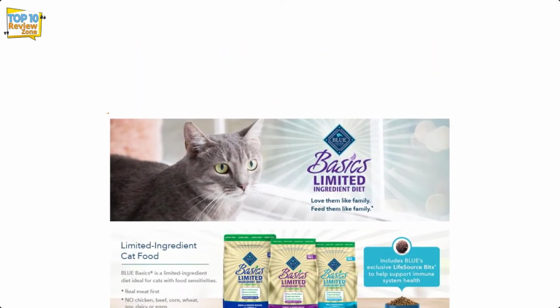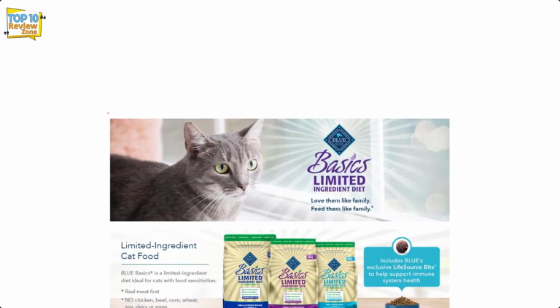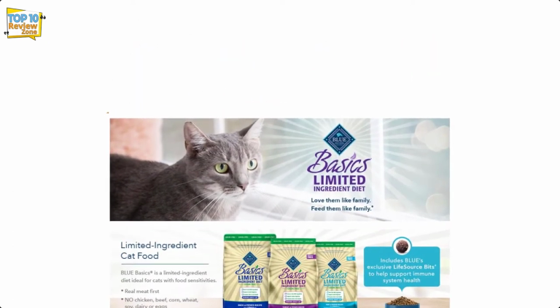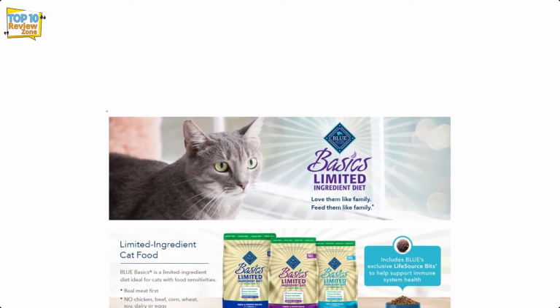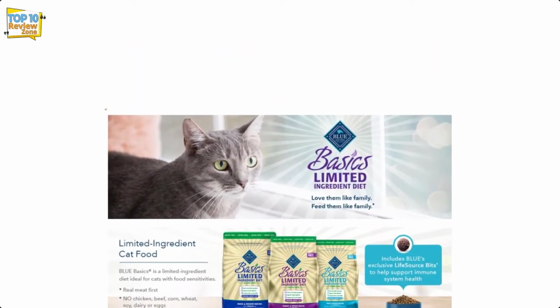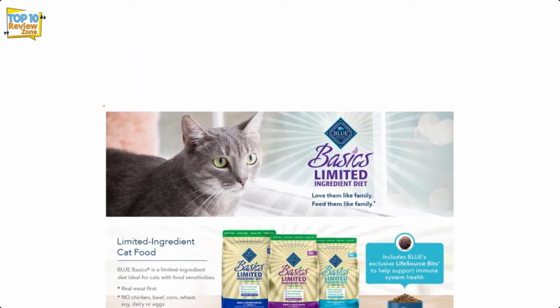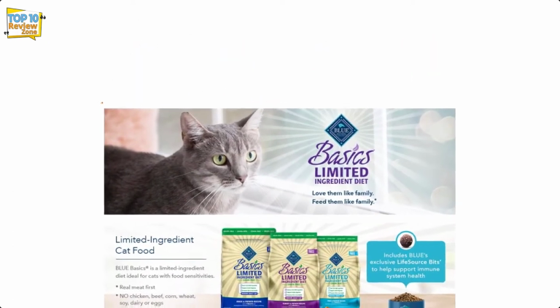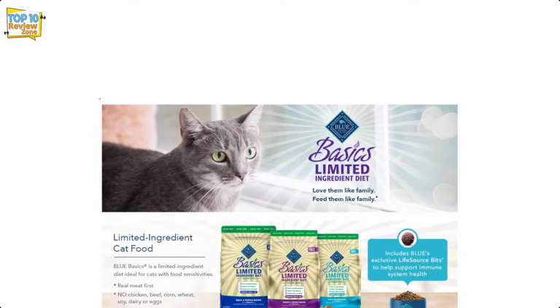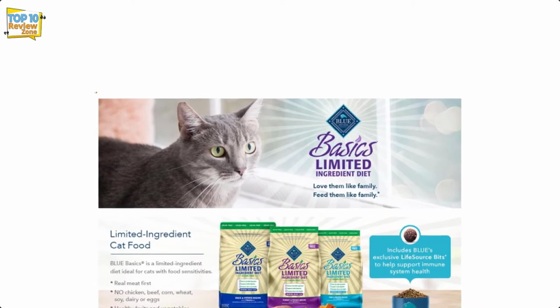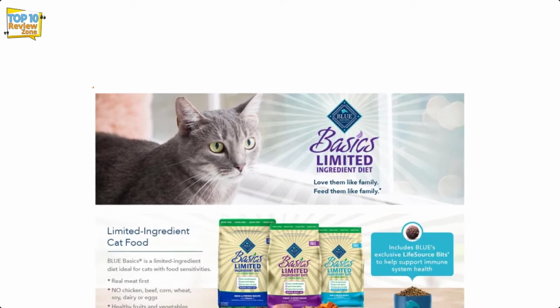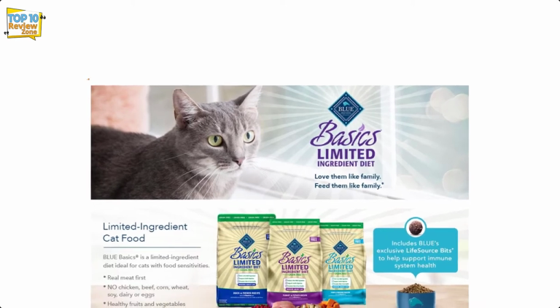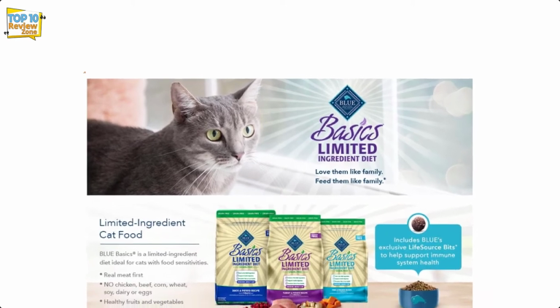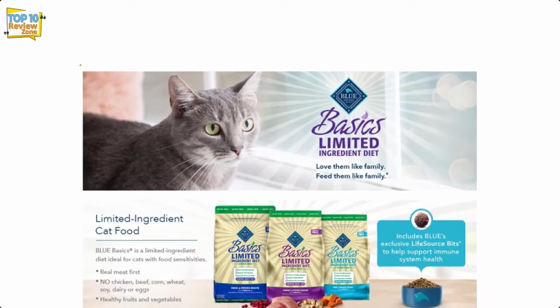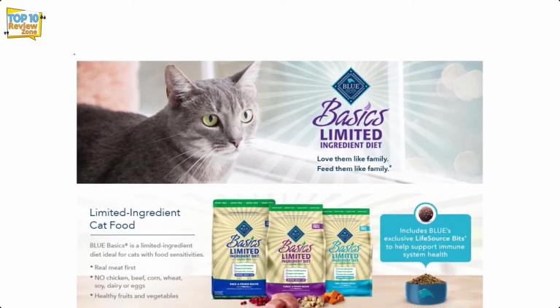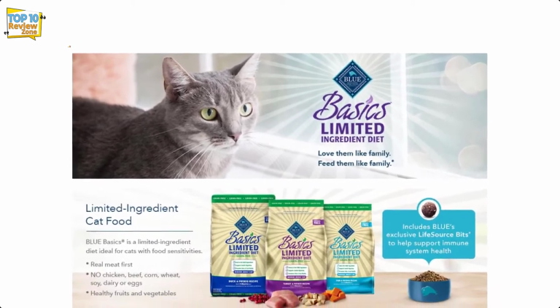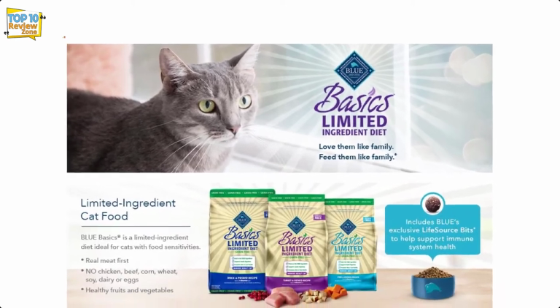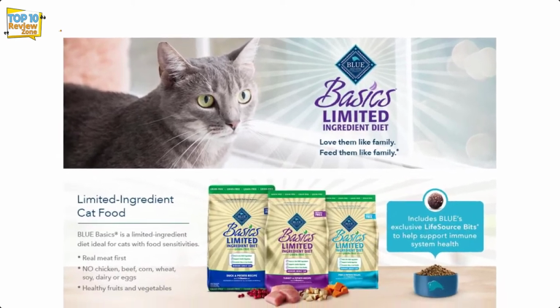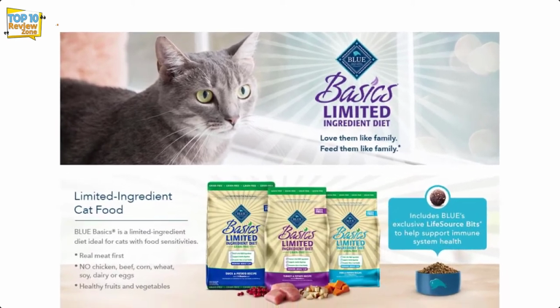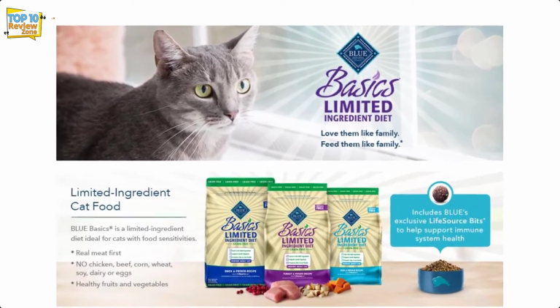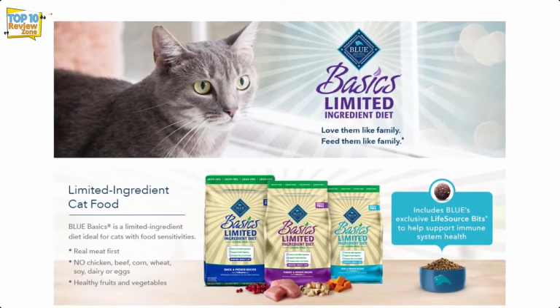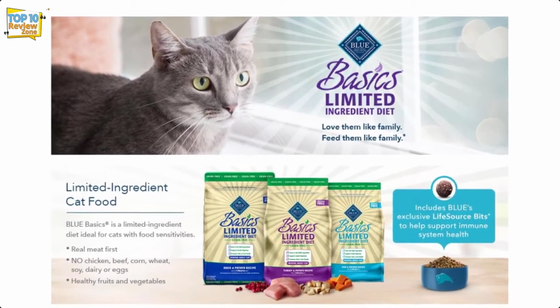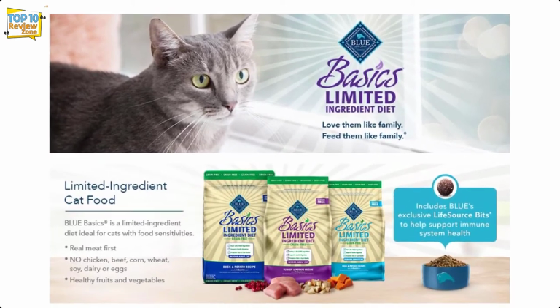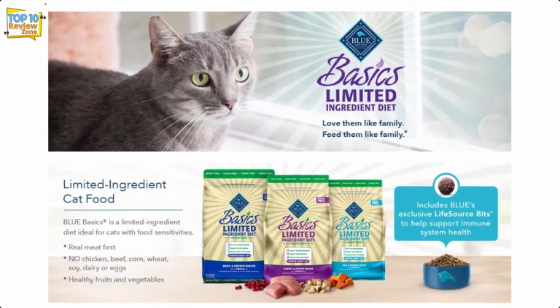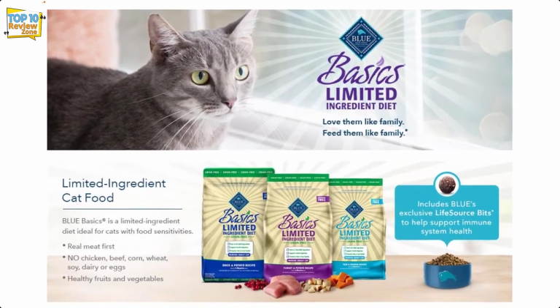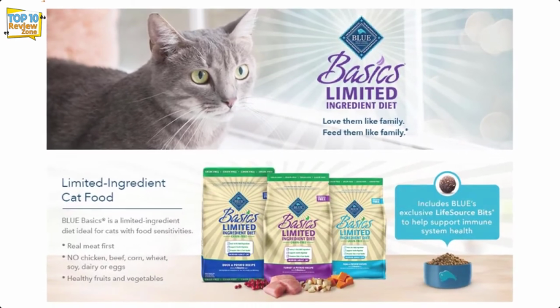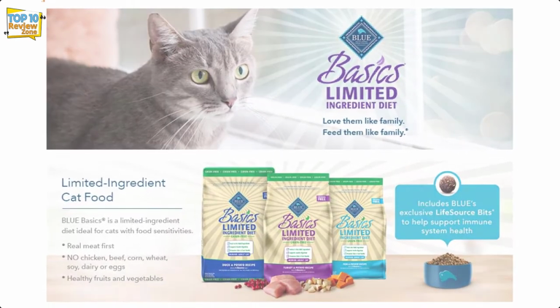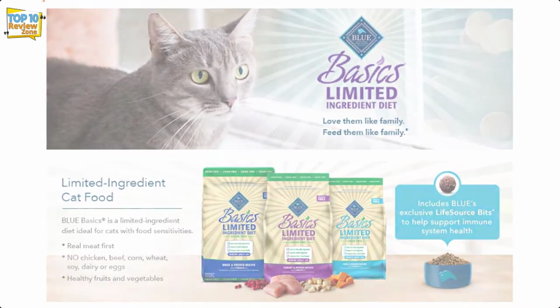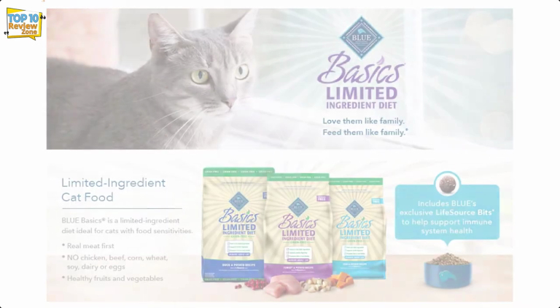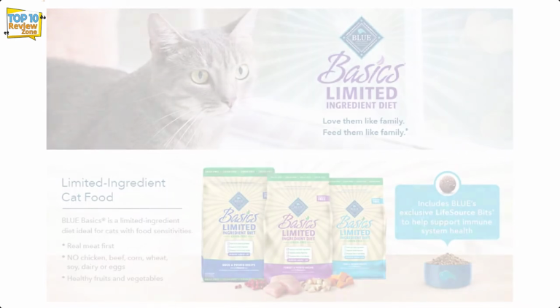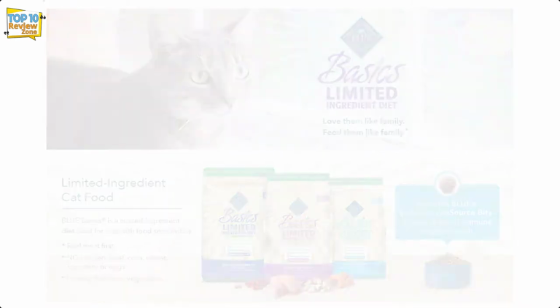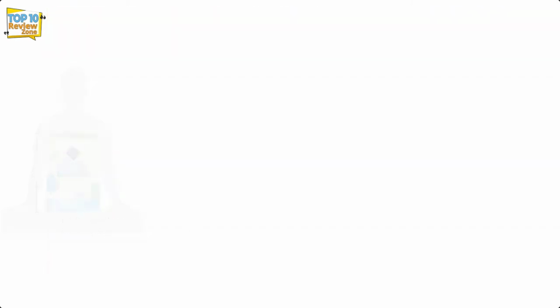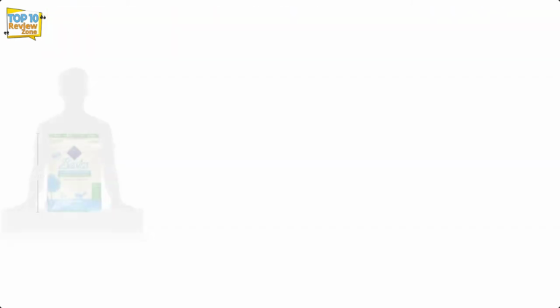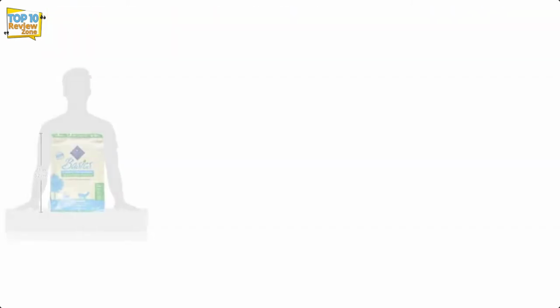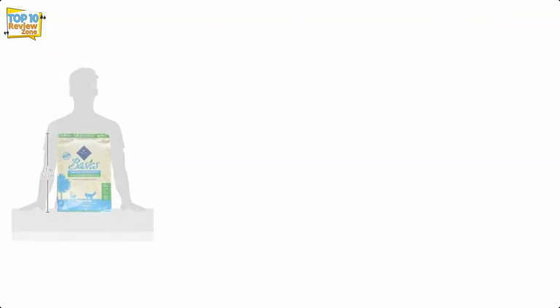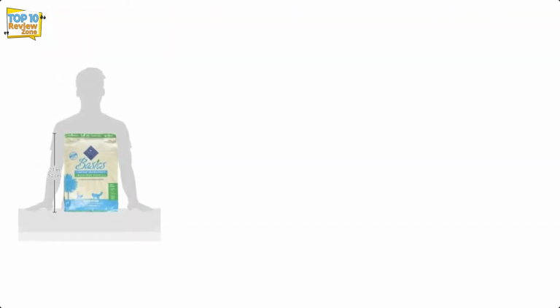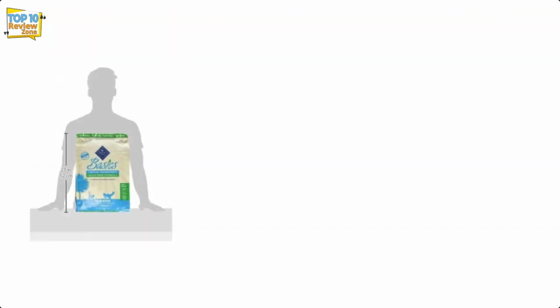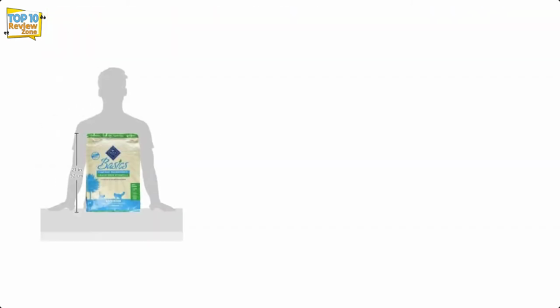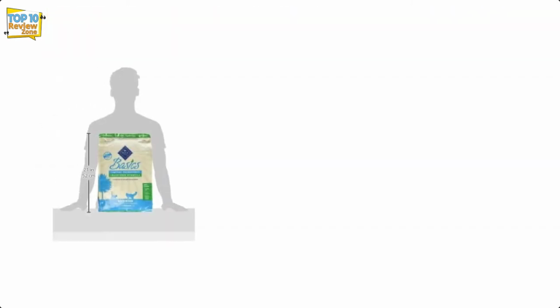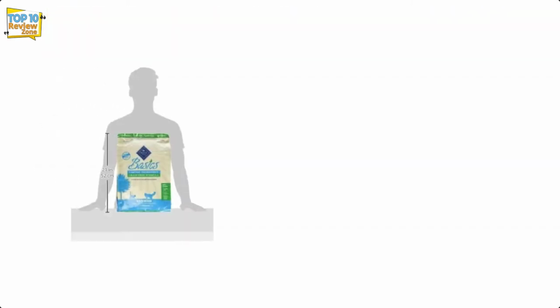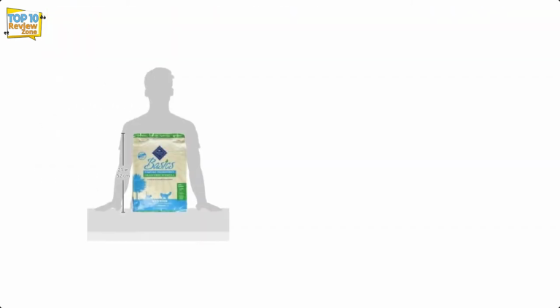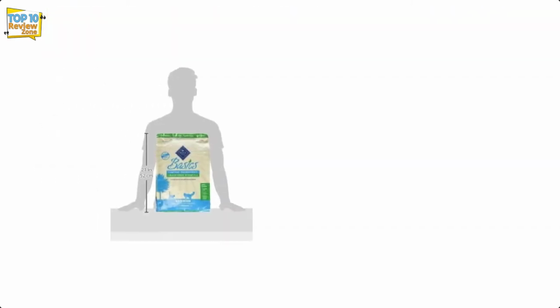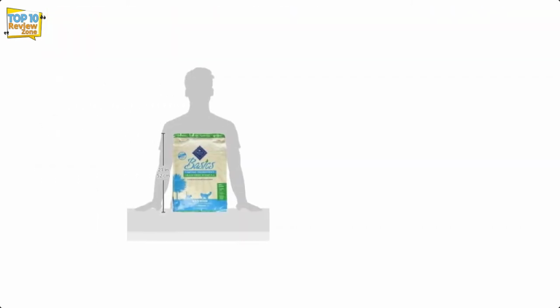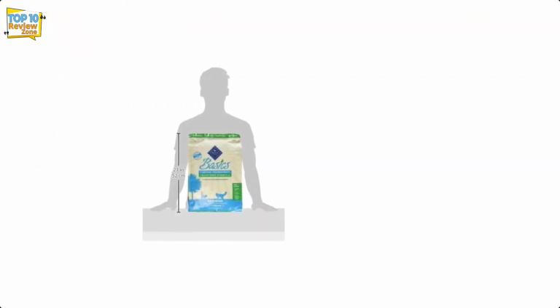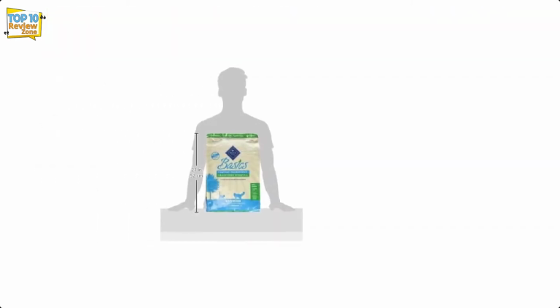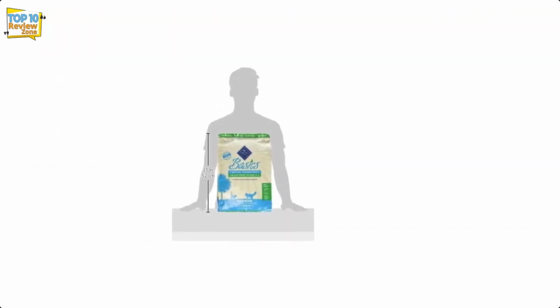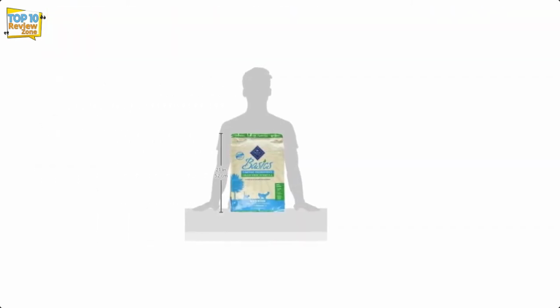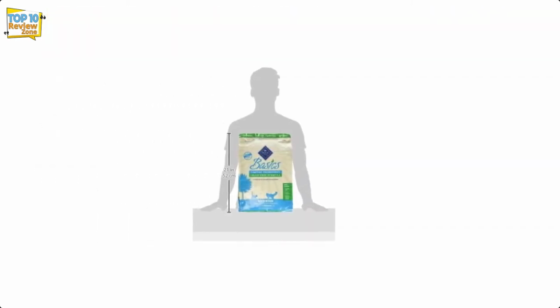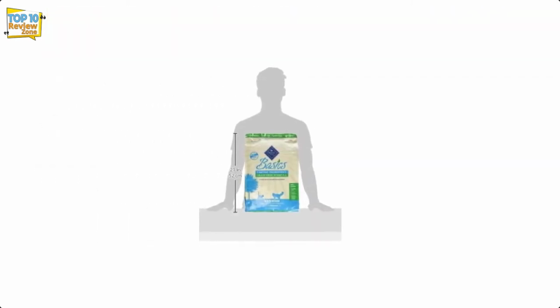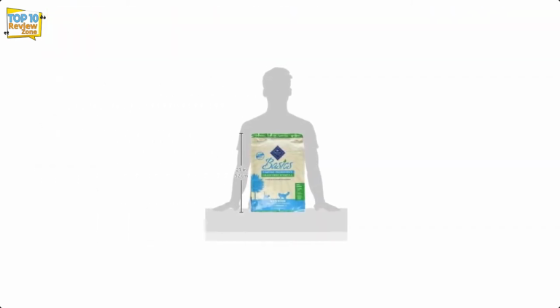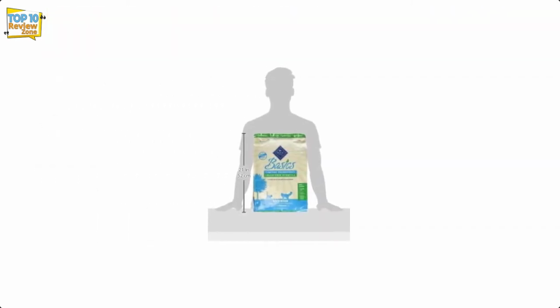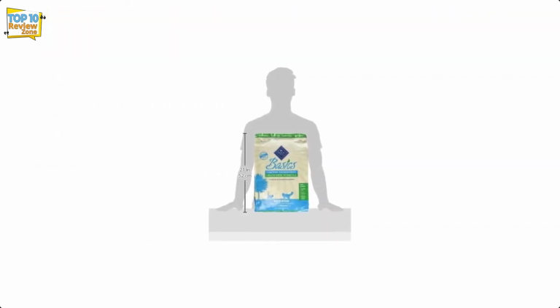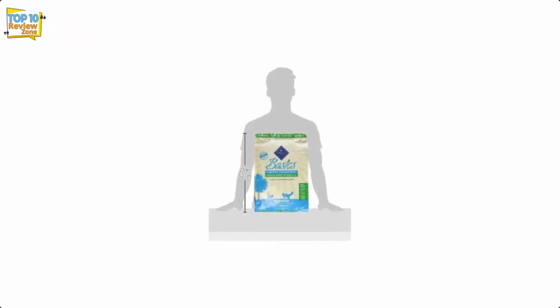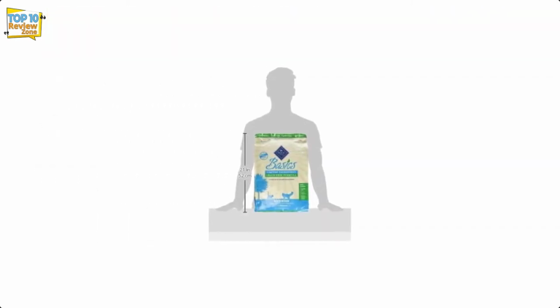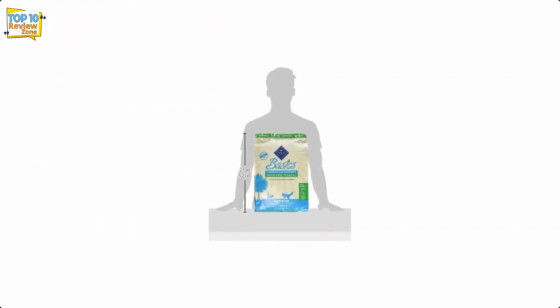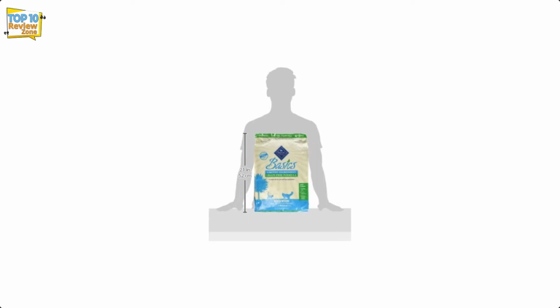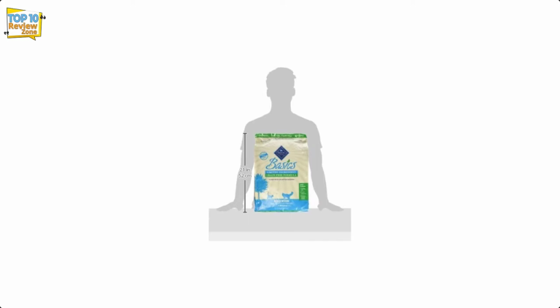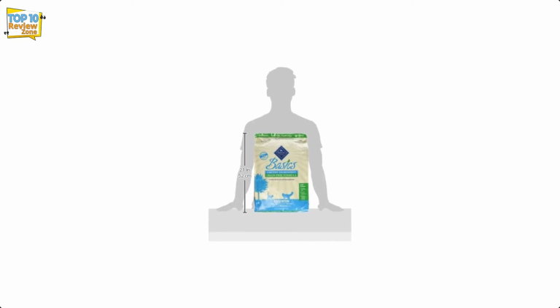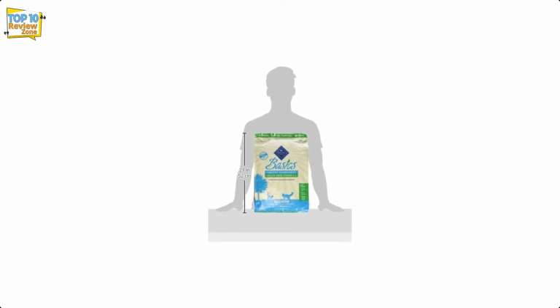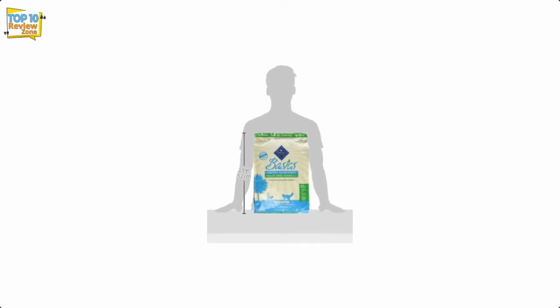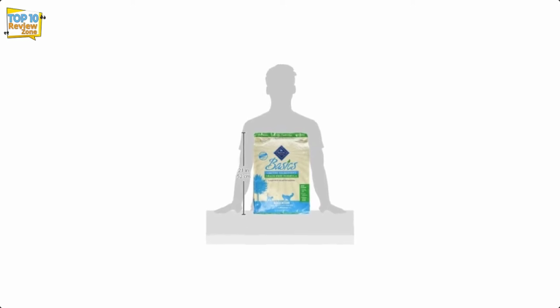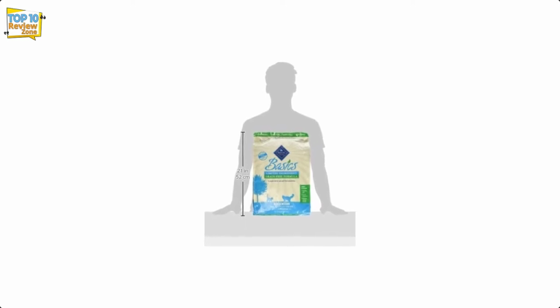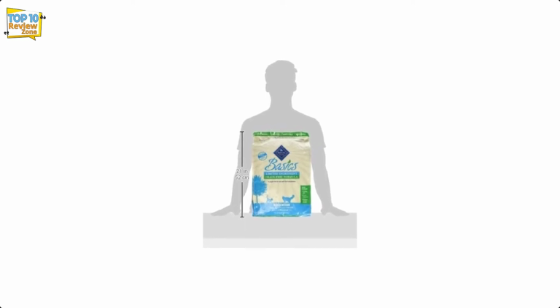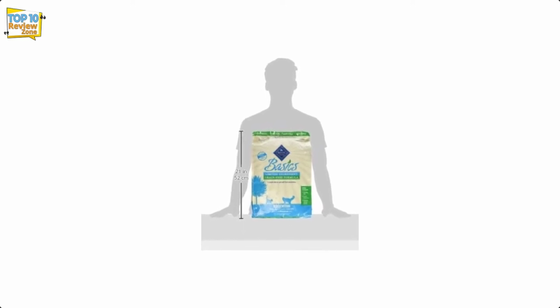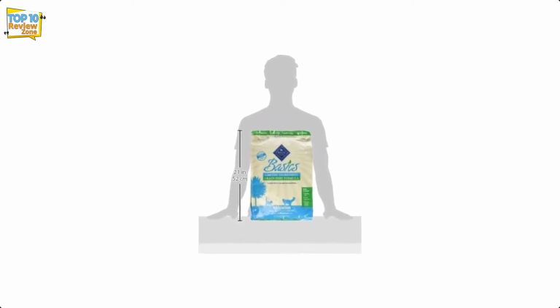The mixture avoids using beef or chicken because they cause cats to react with sensitive stomachs. Owners will appreciate that the Blue Buffalo Basic Blend has no by-products, corn, wheat, soy, artificial preservatives, or flavors.